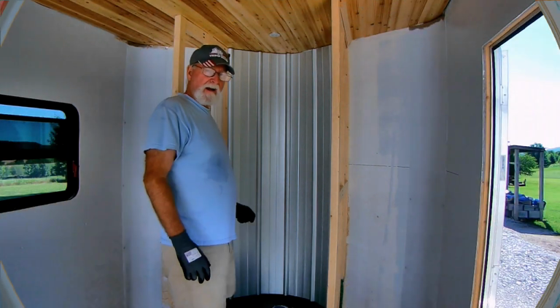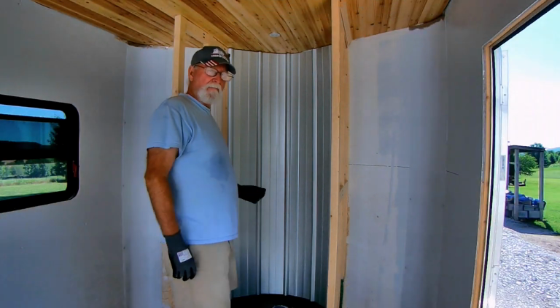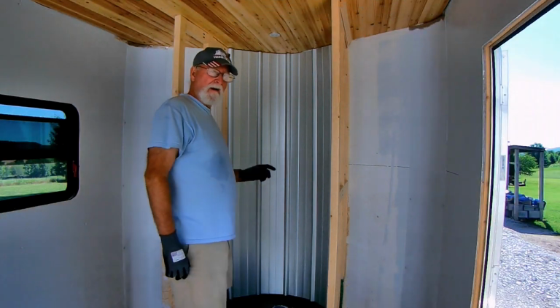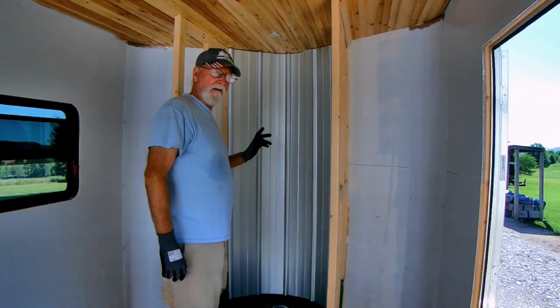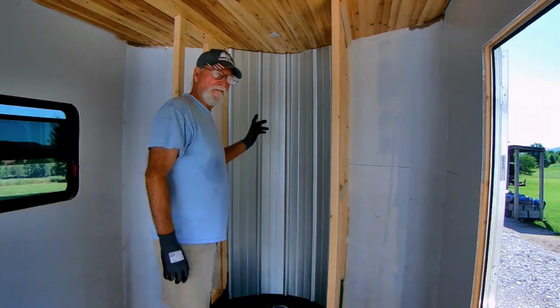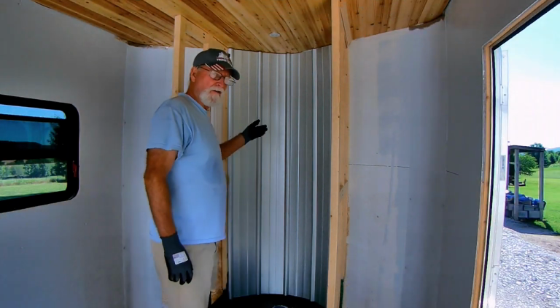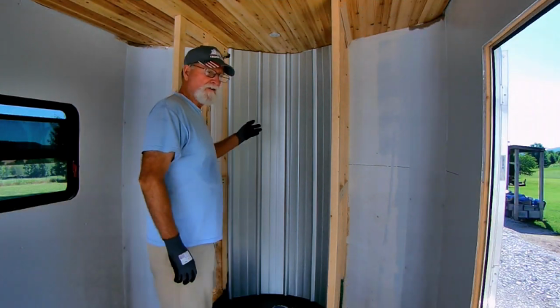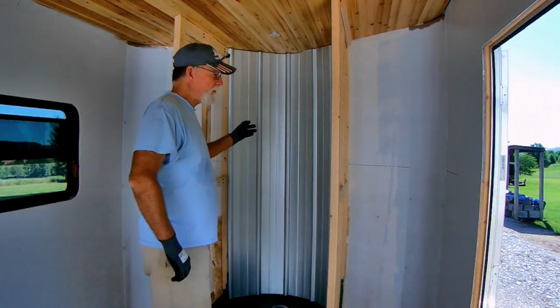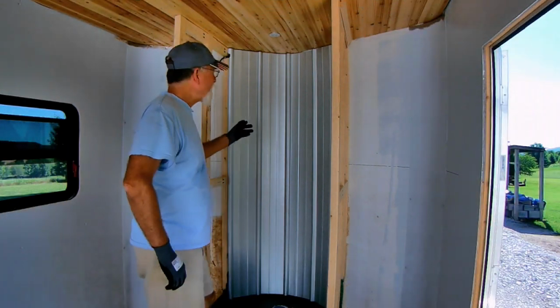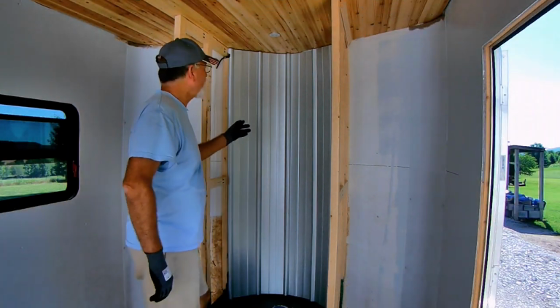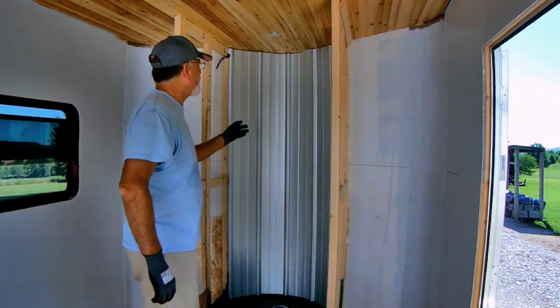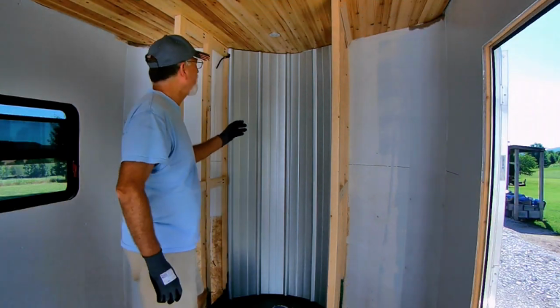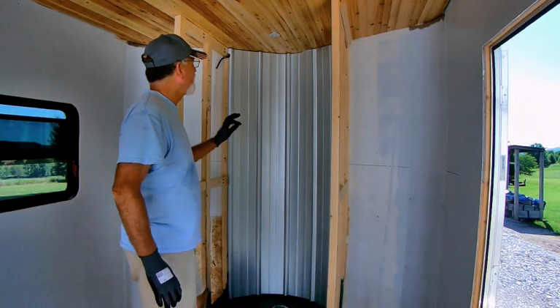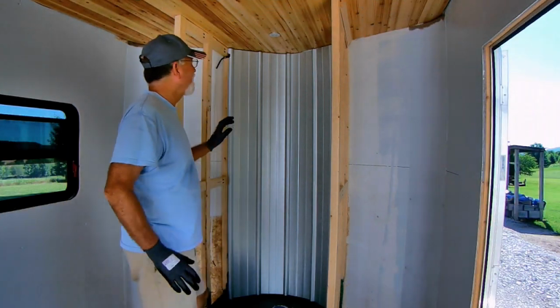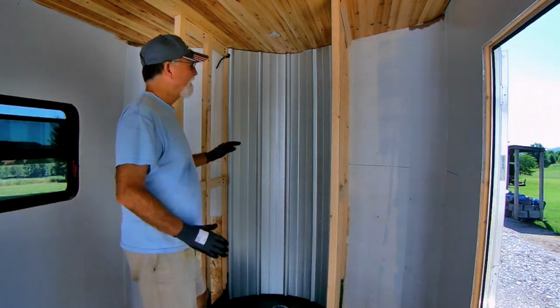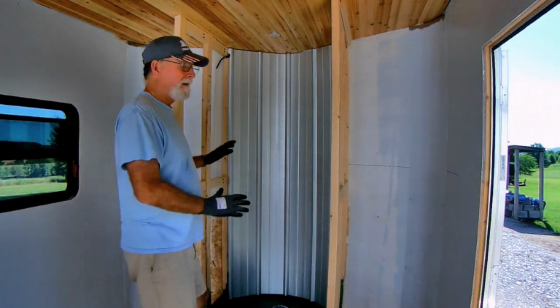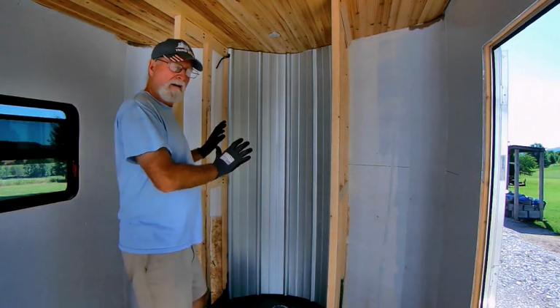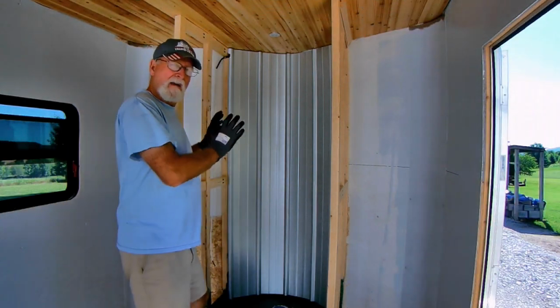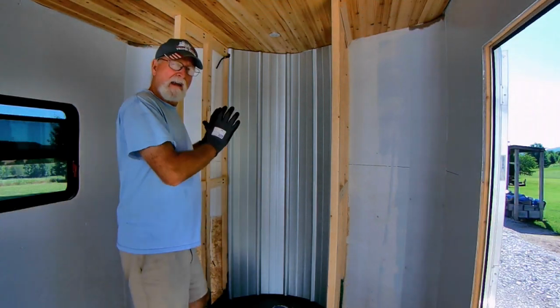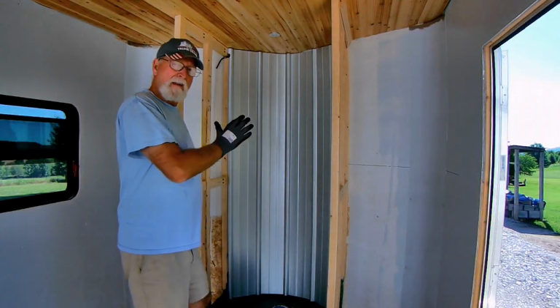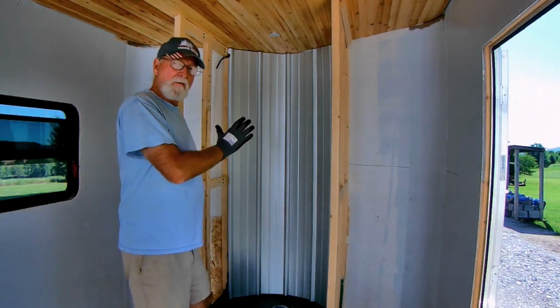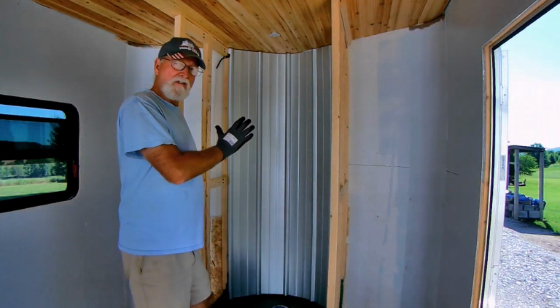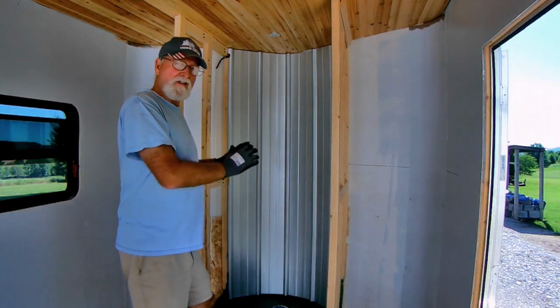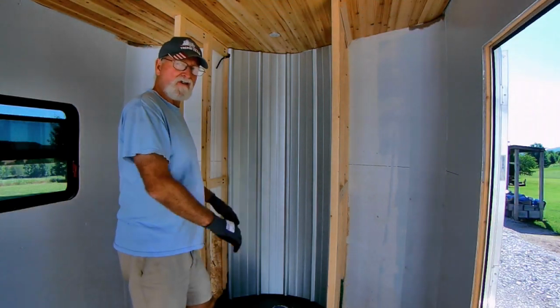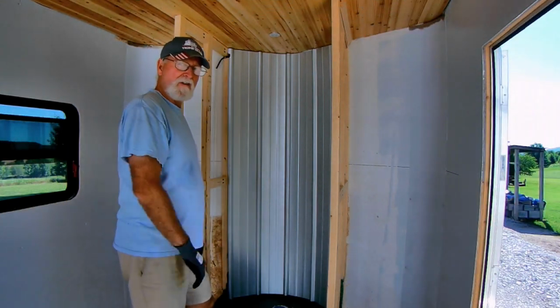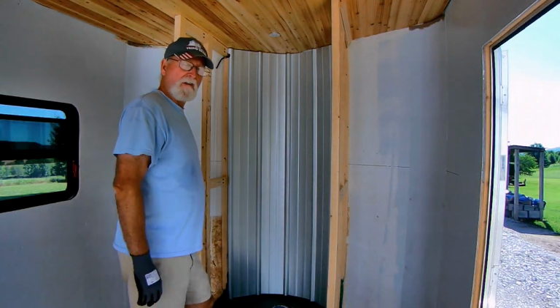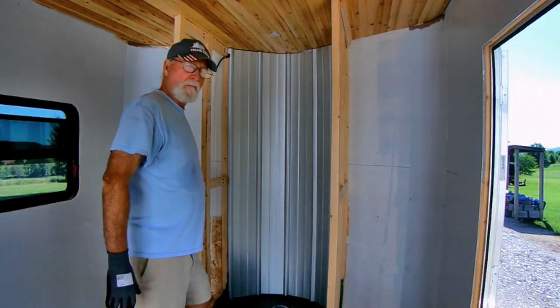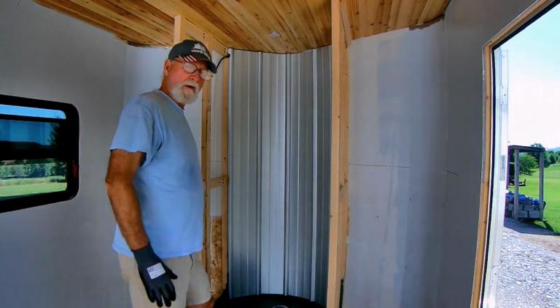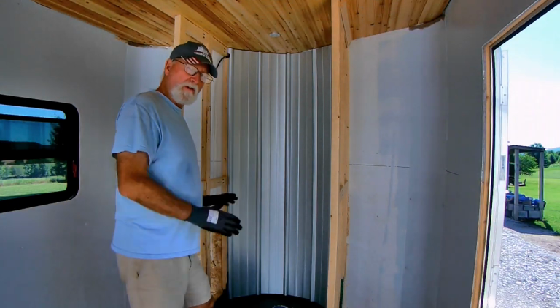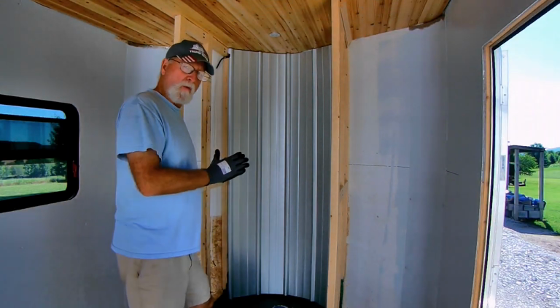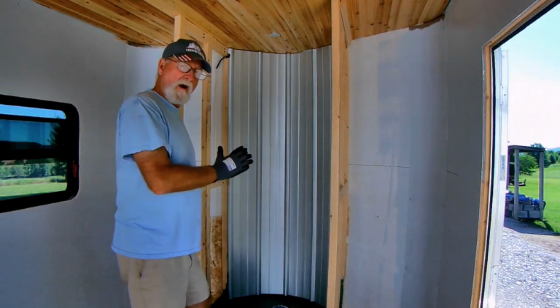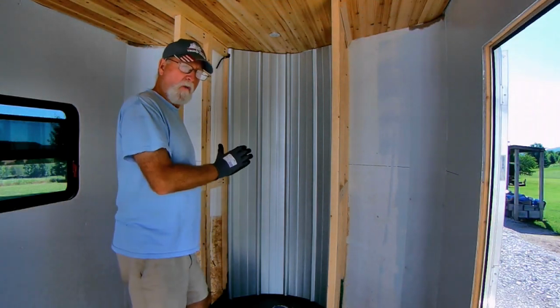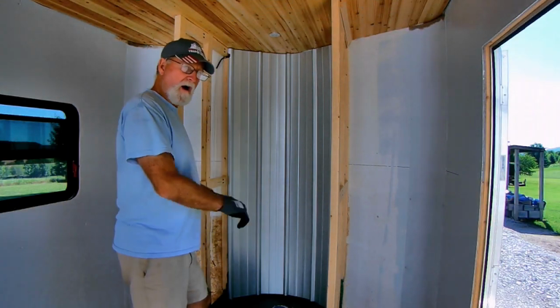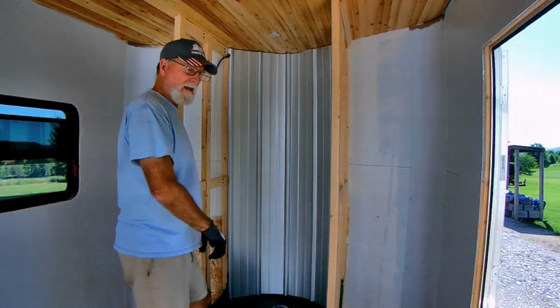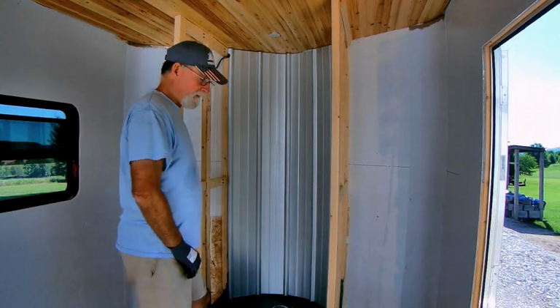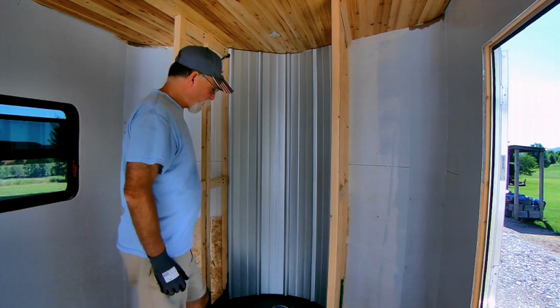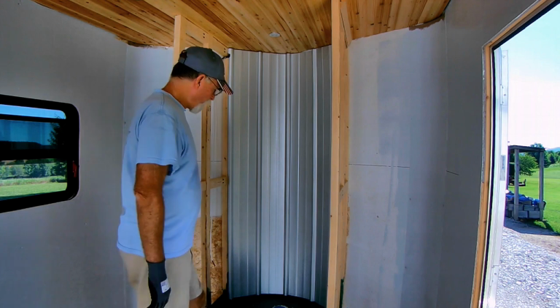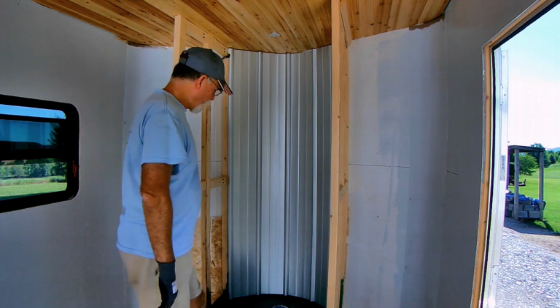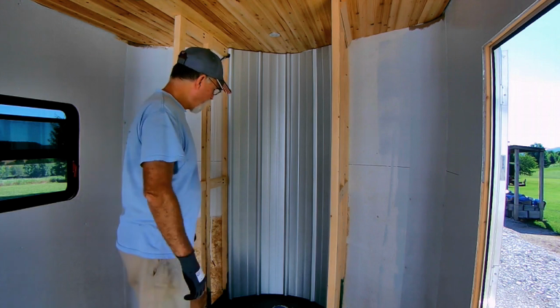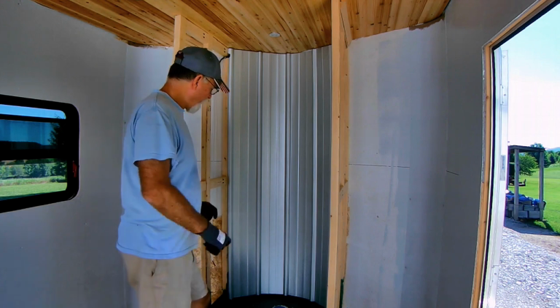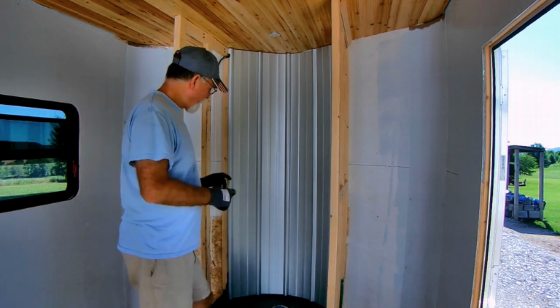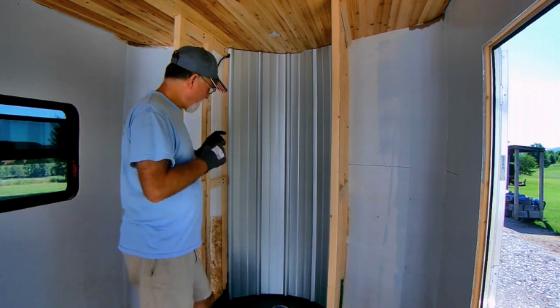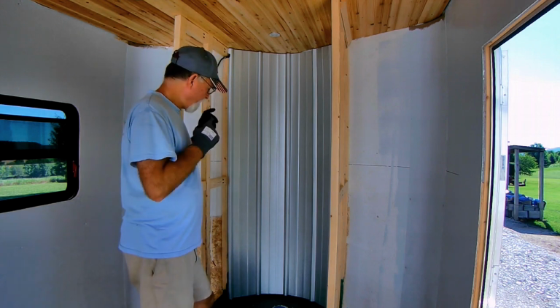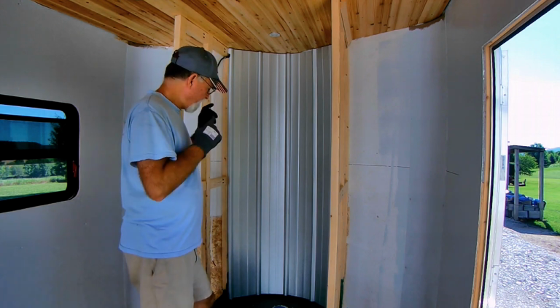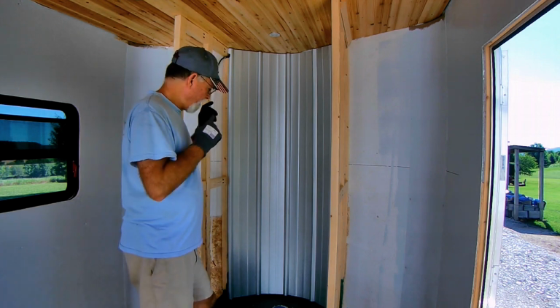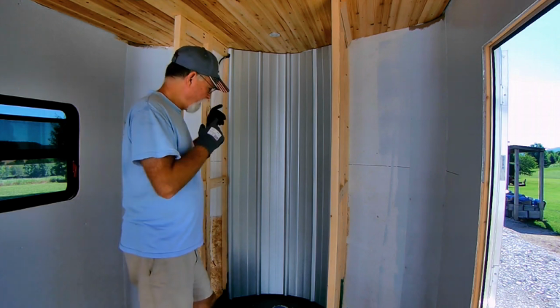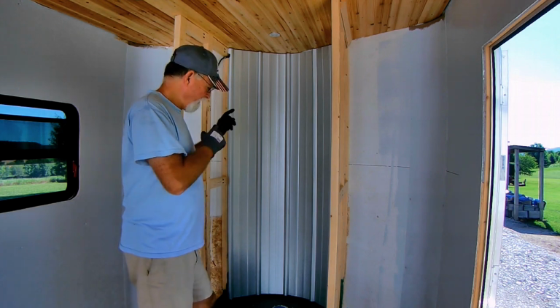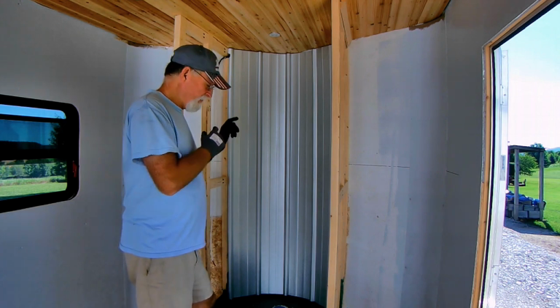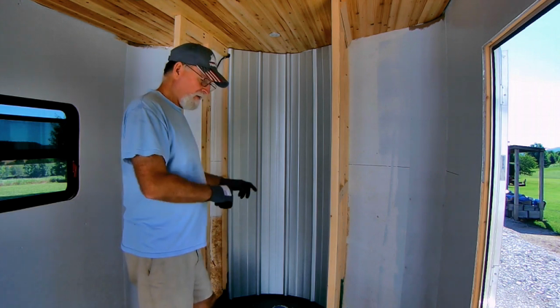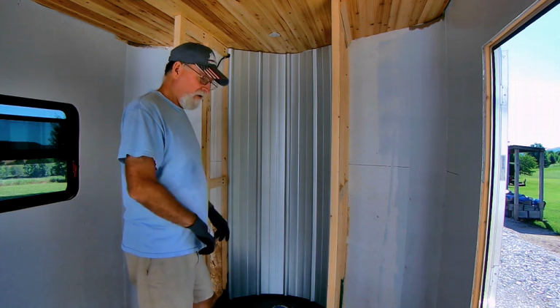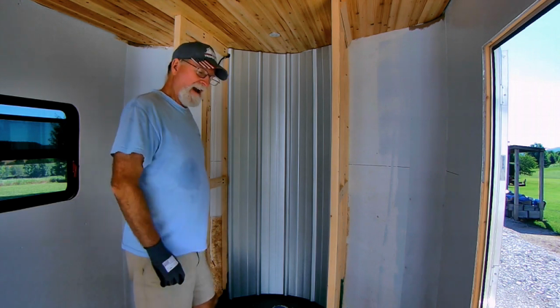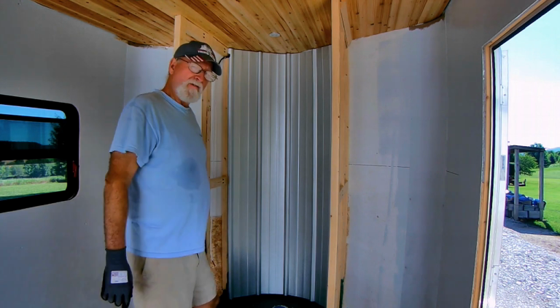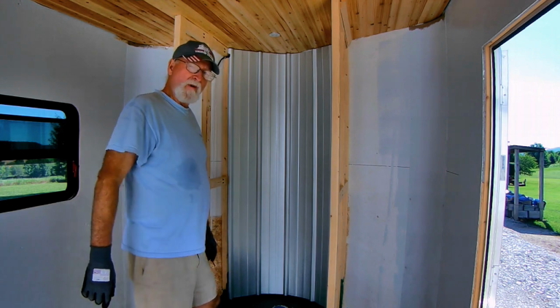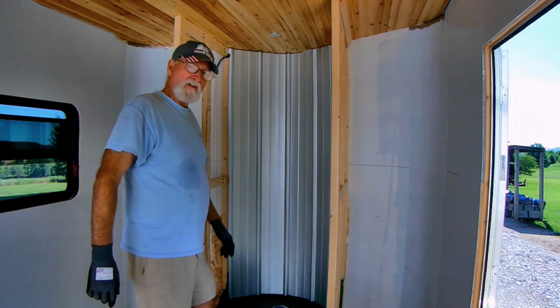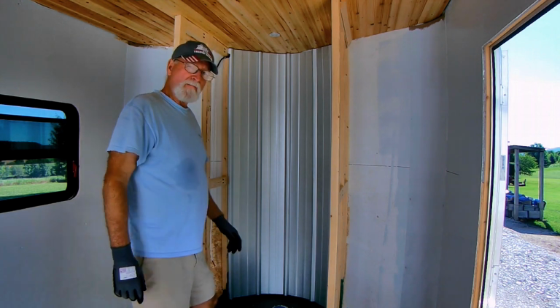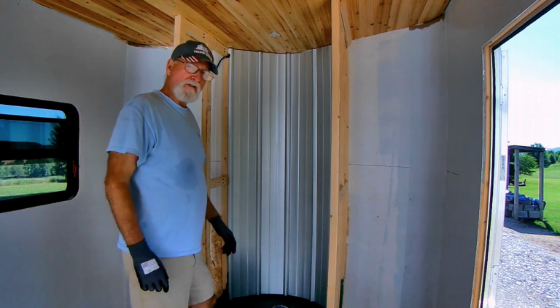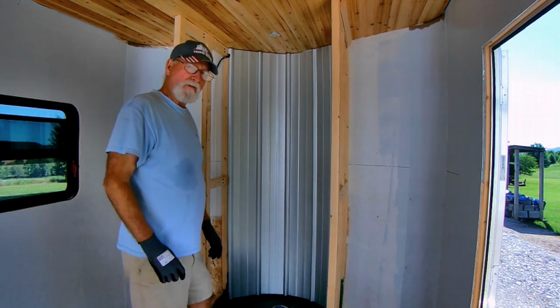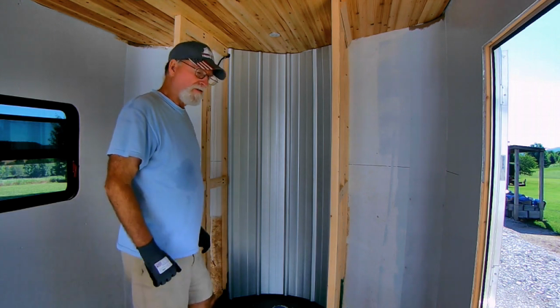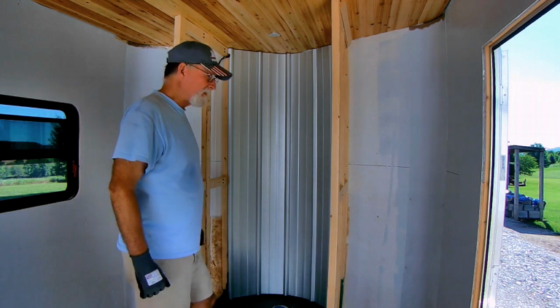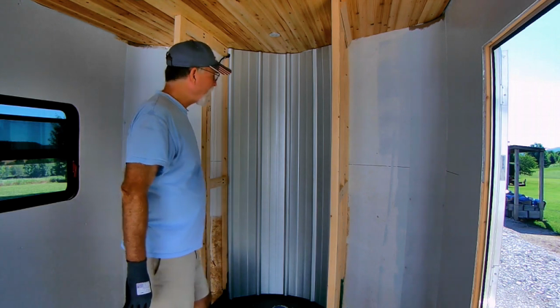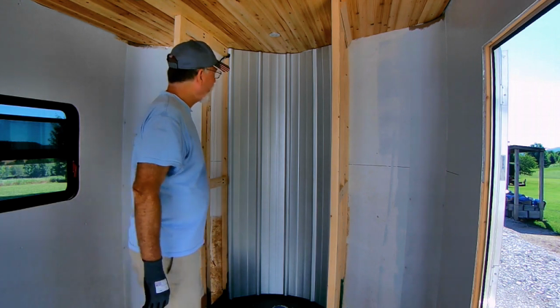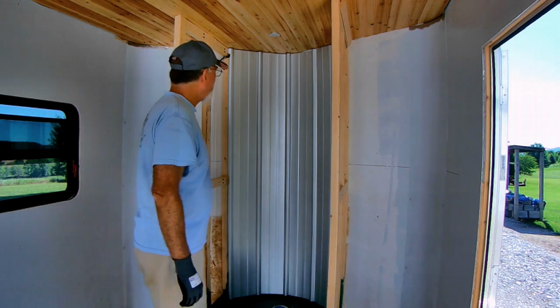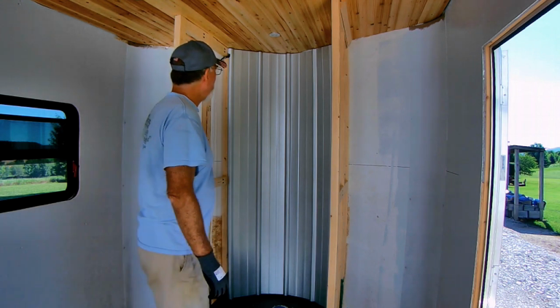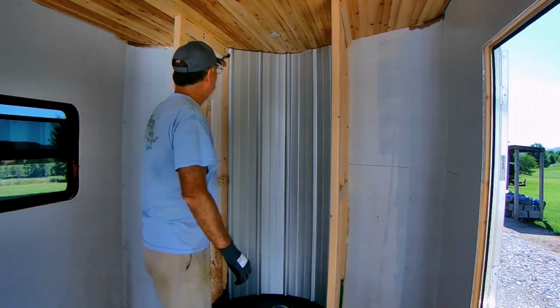I've got my first piece in position pretty much where I want it, so I need to go ahead and run some screws in there right now.